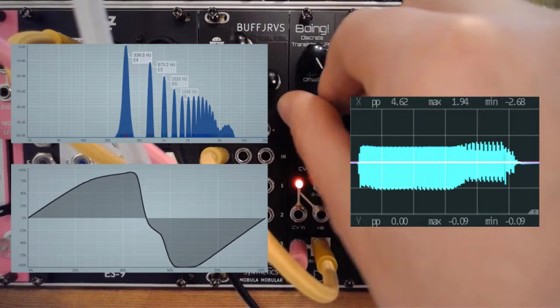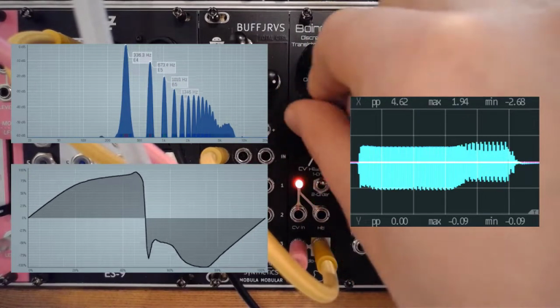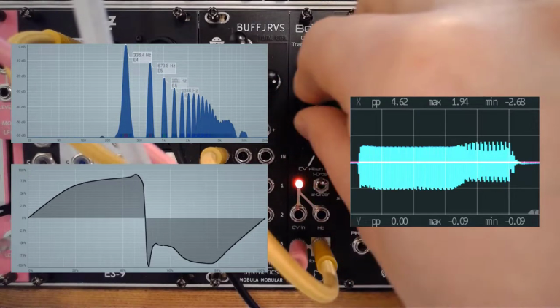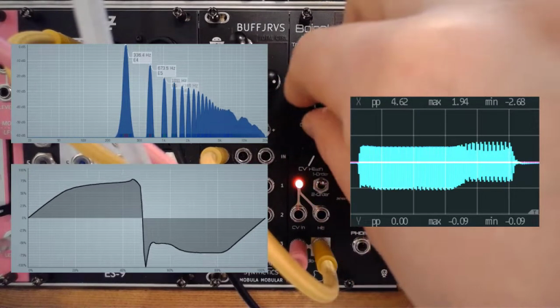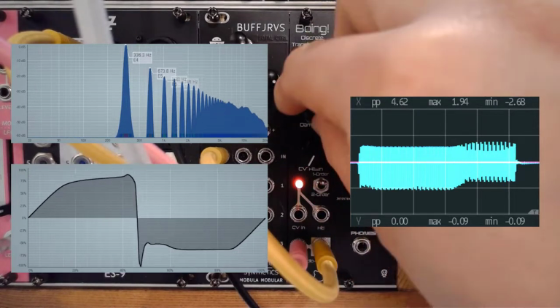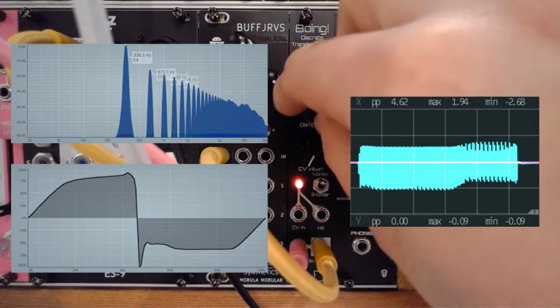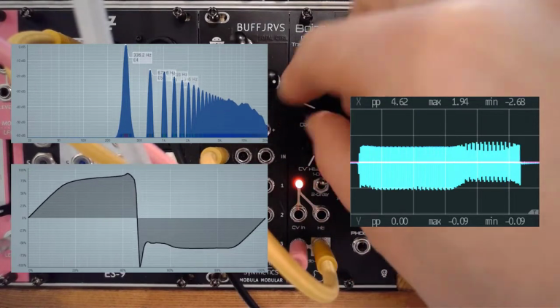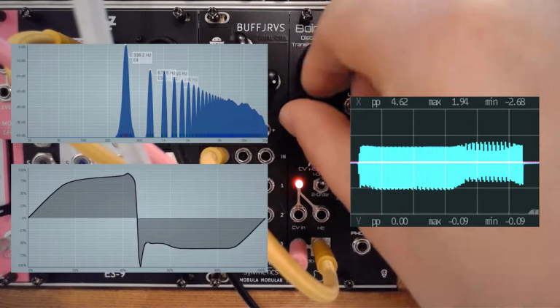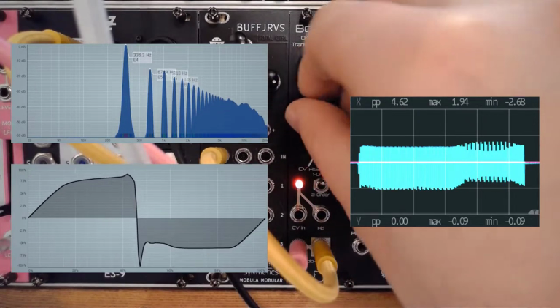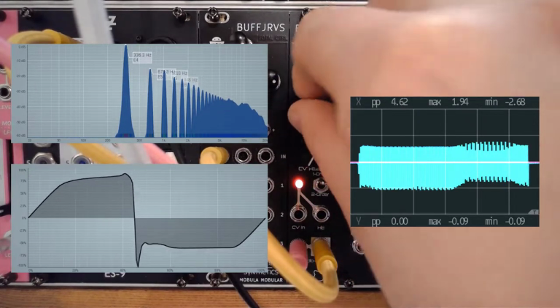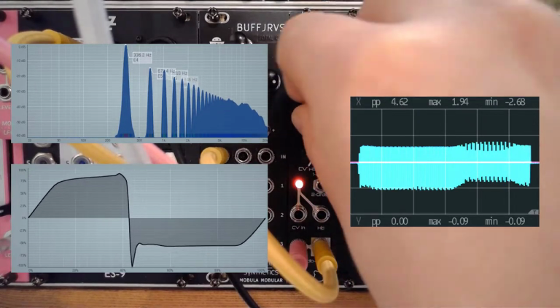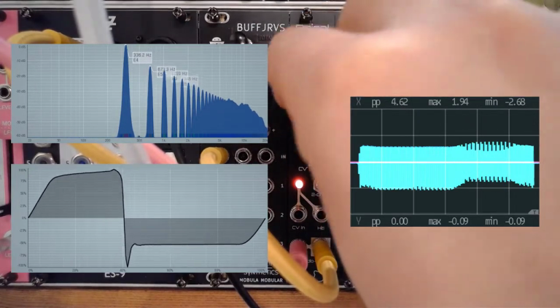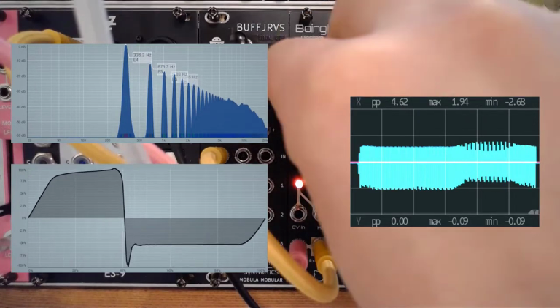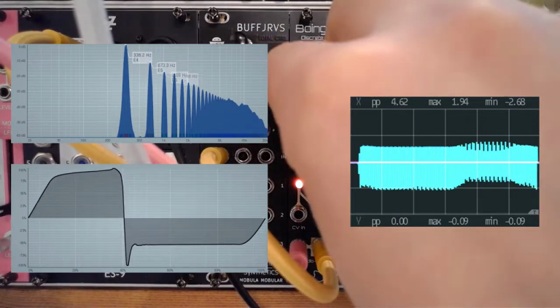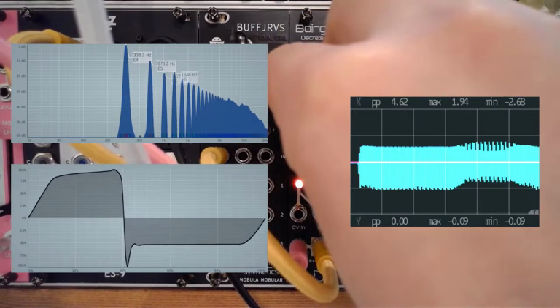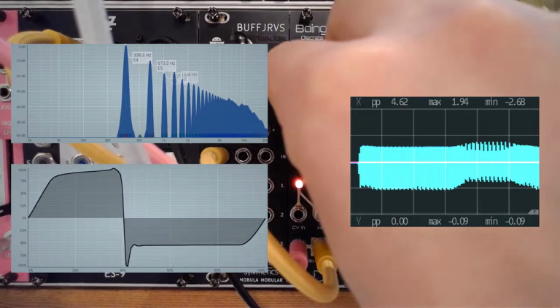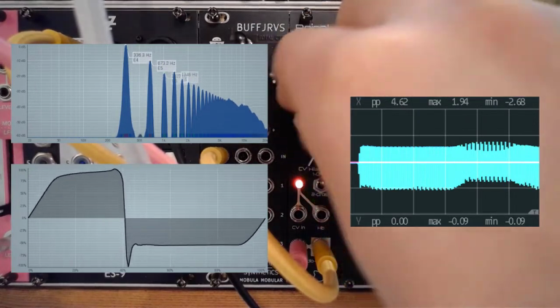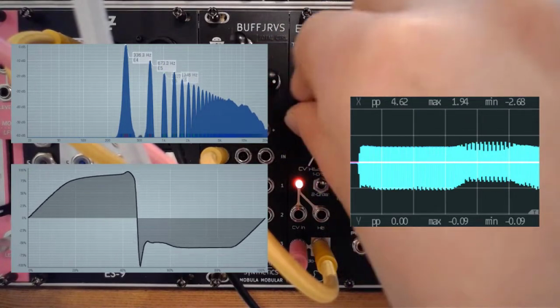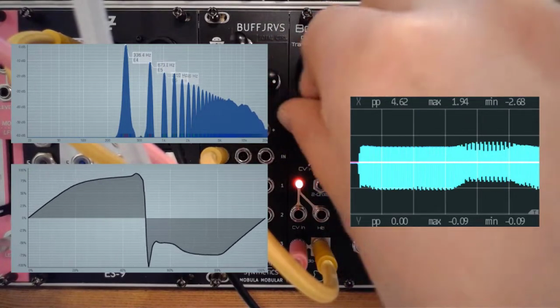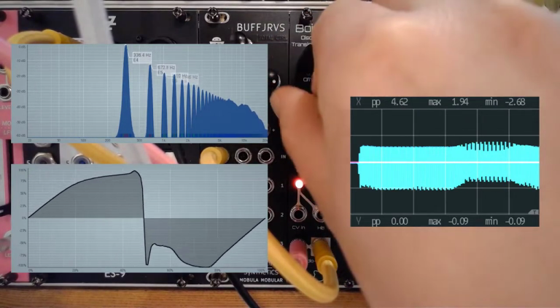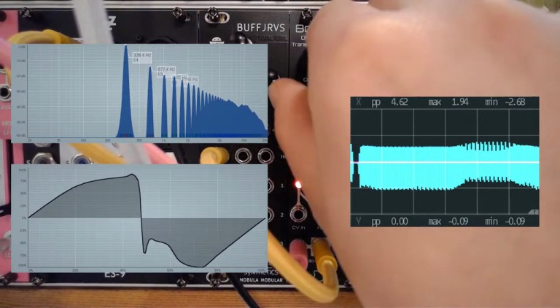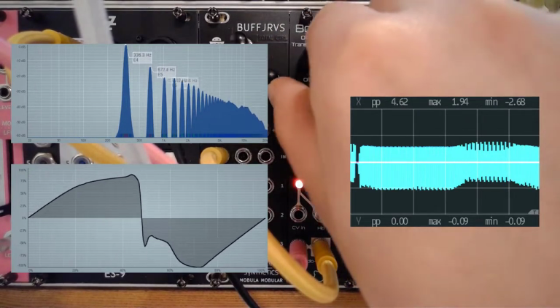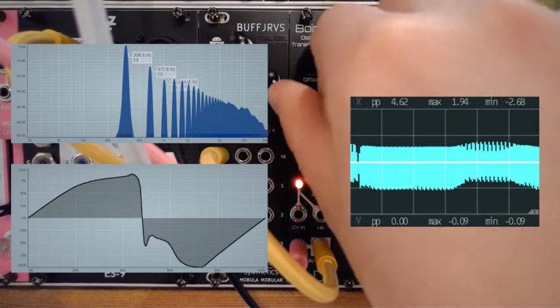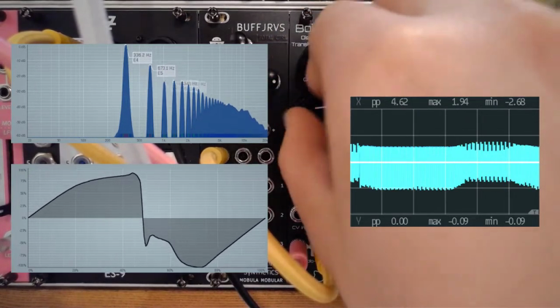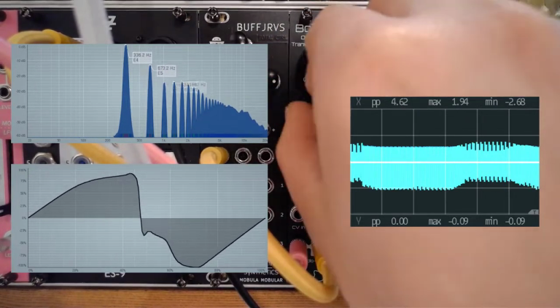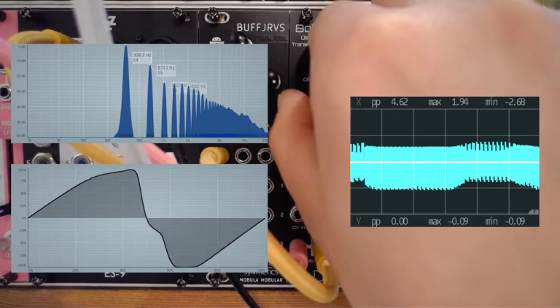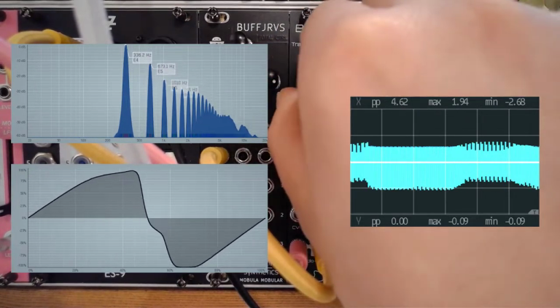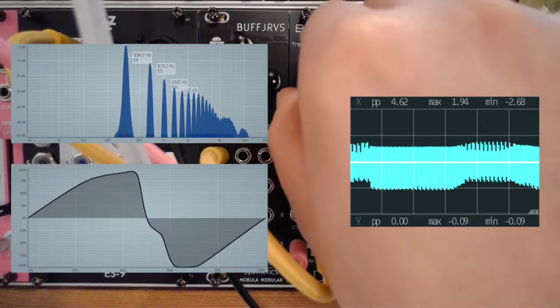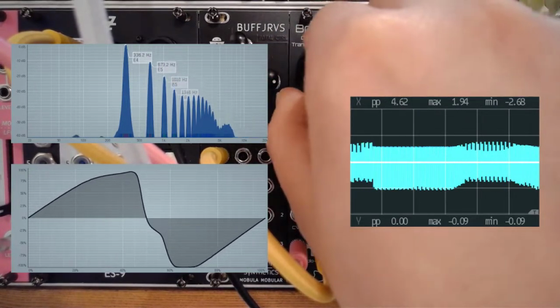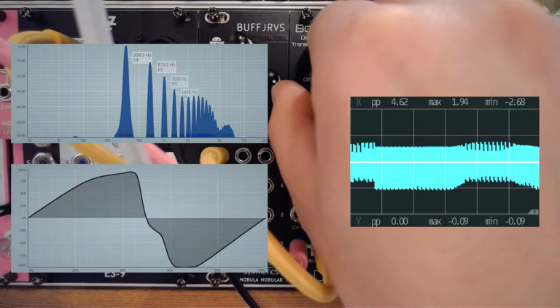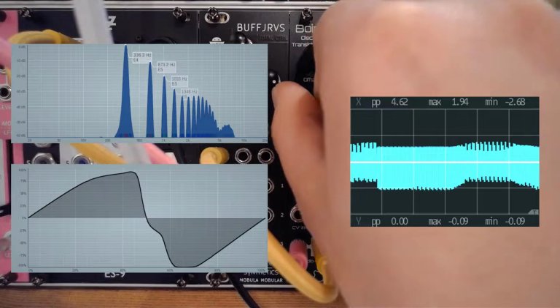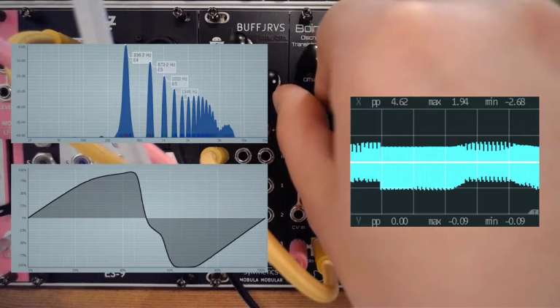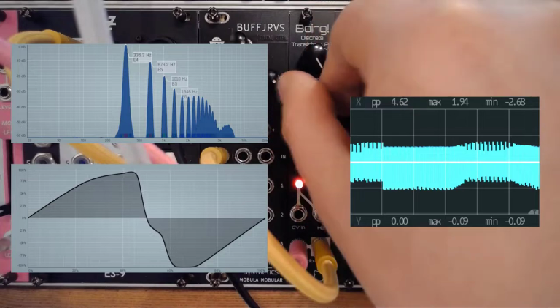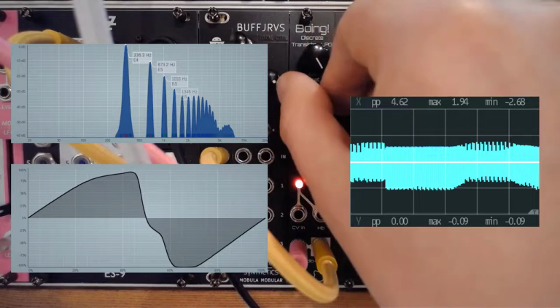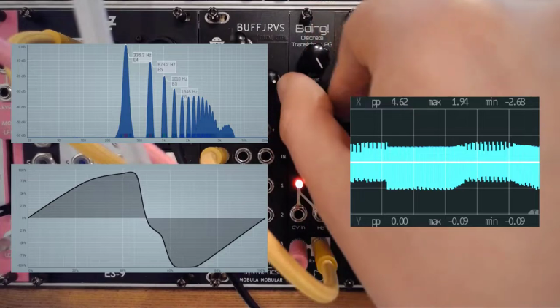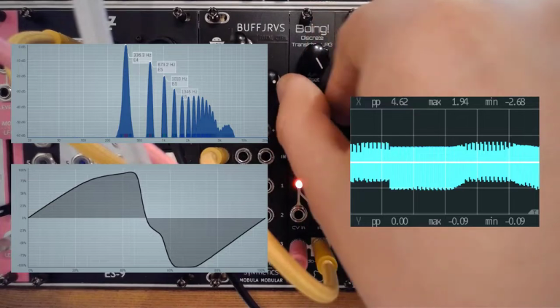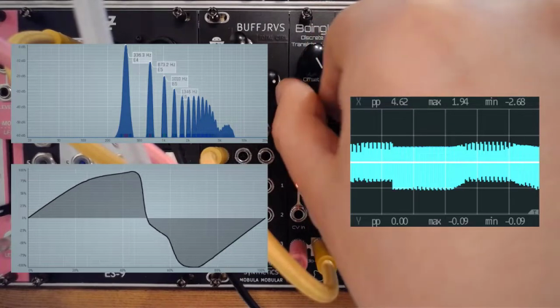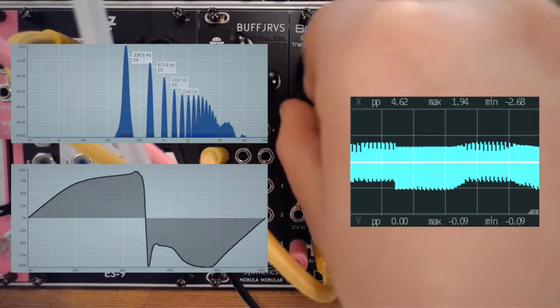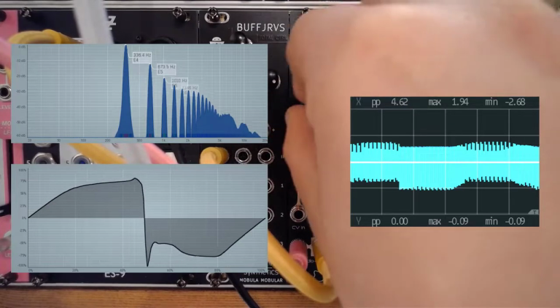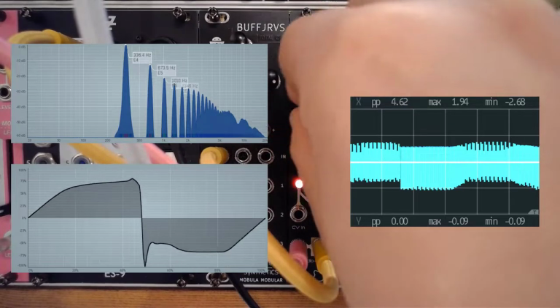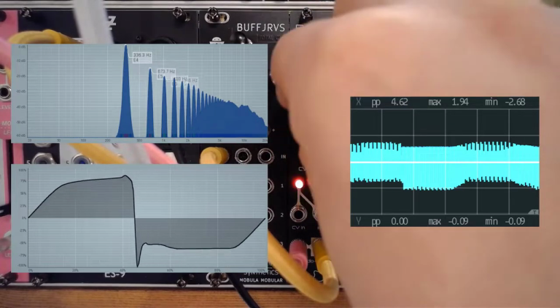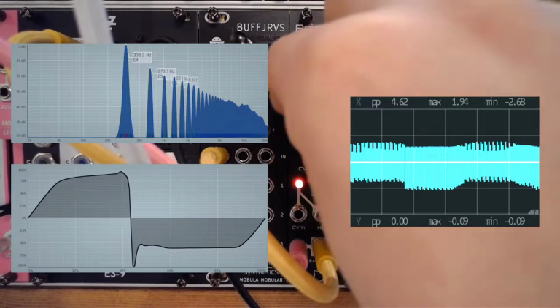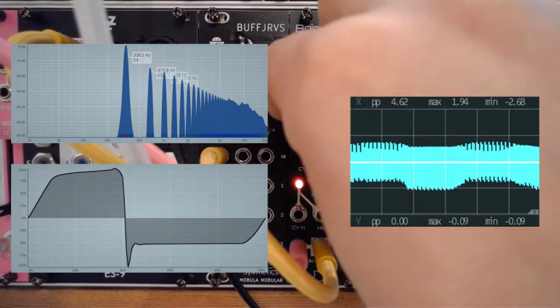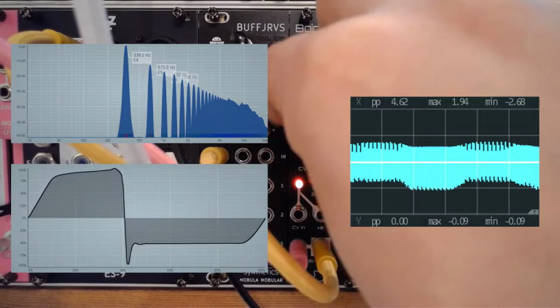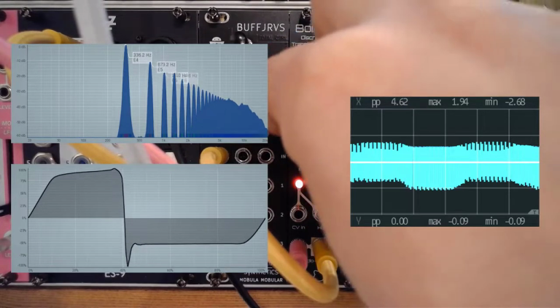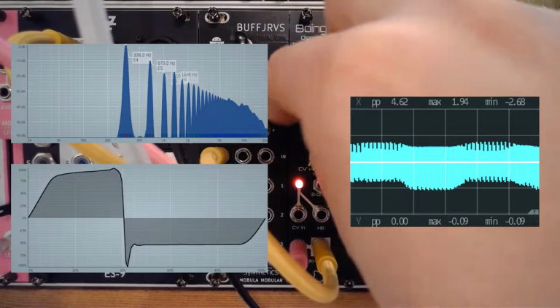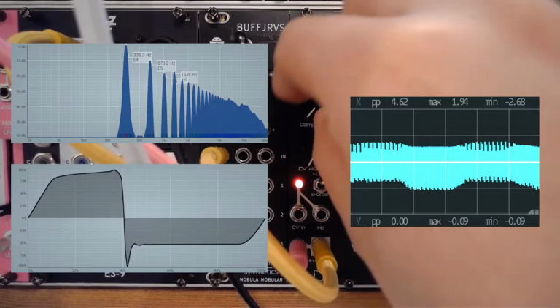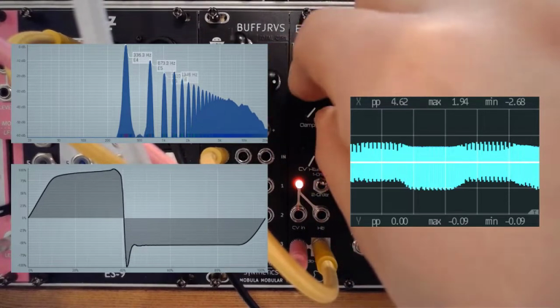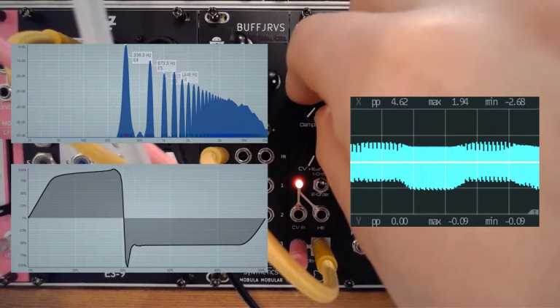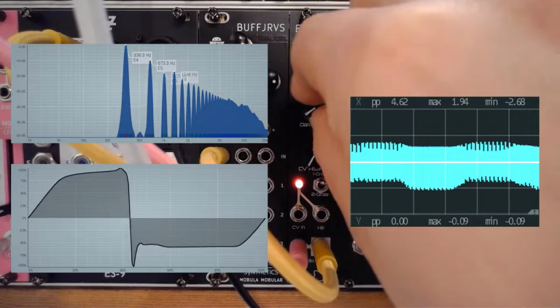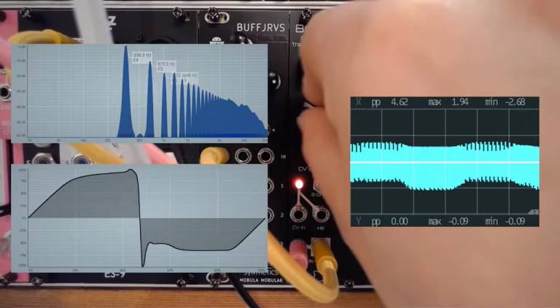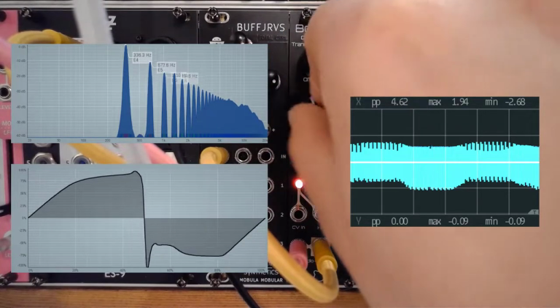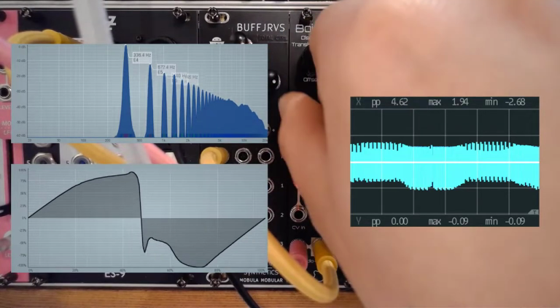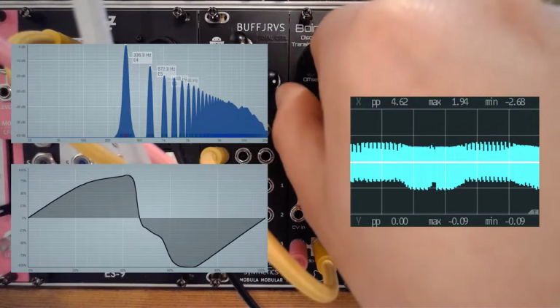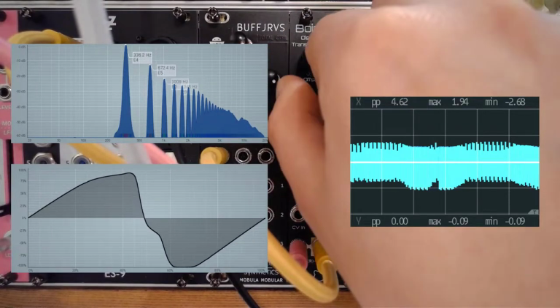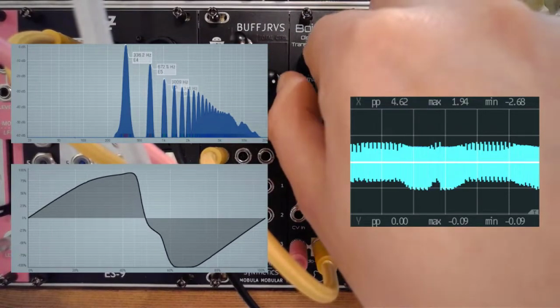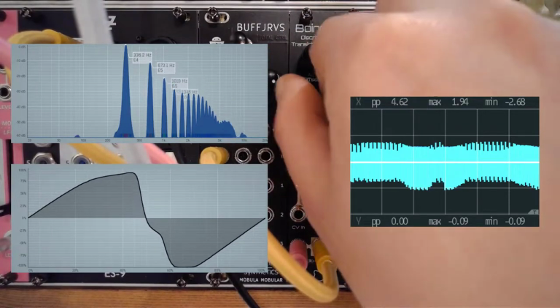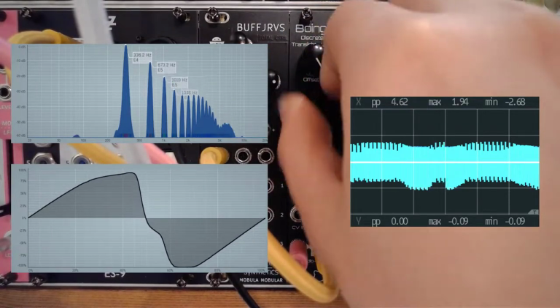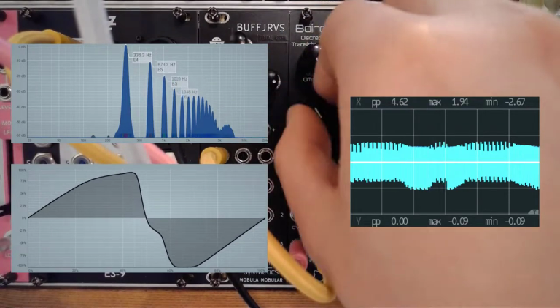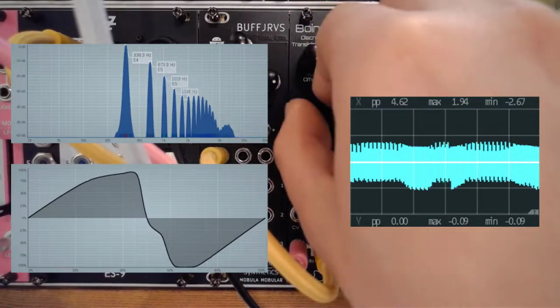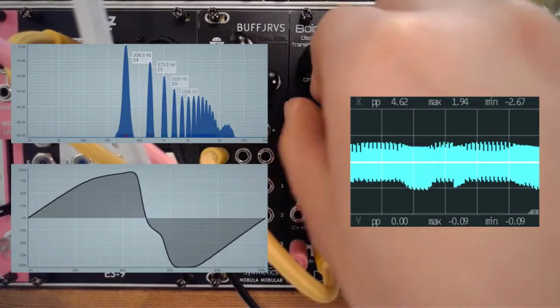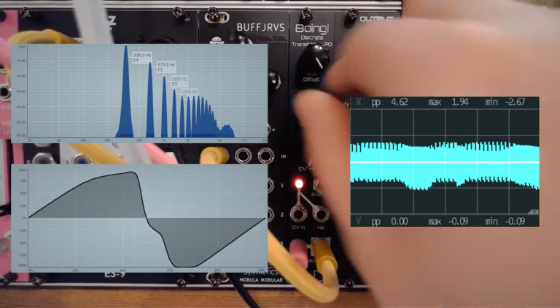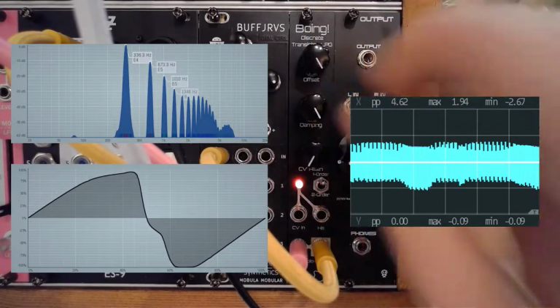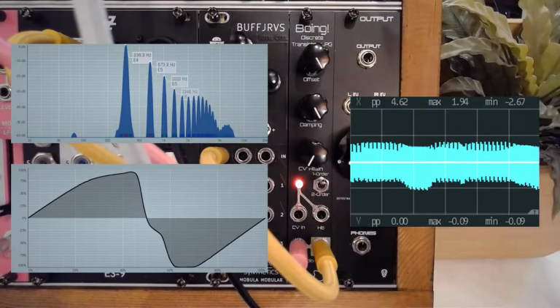This will influence the actual wave shape, but also all of the harmonics.